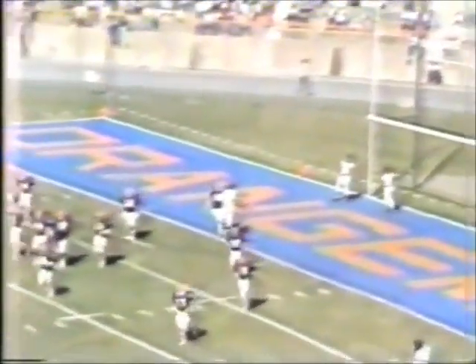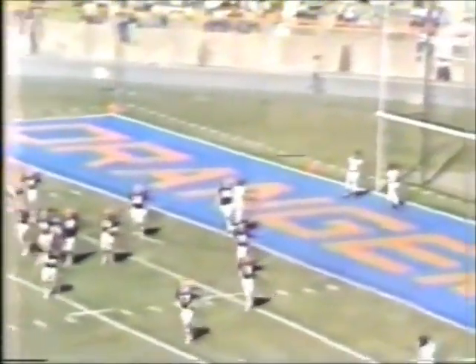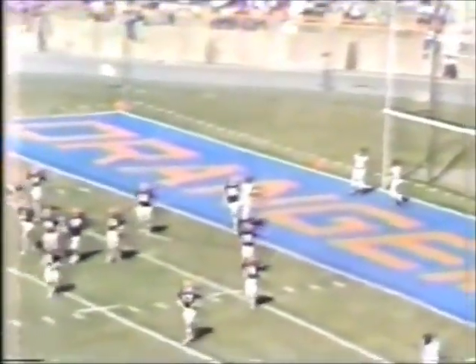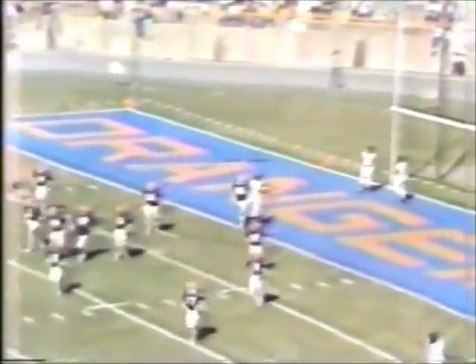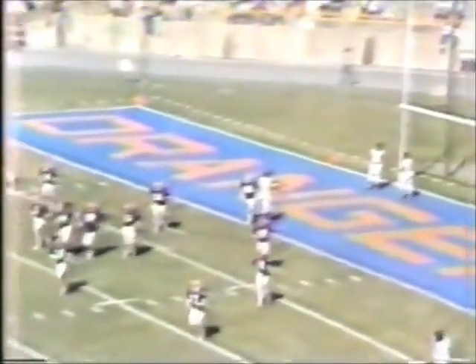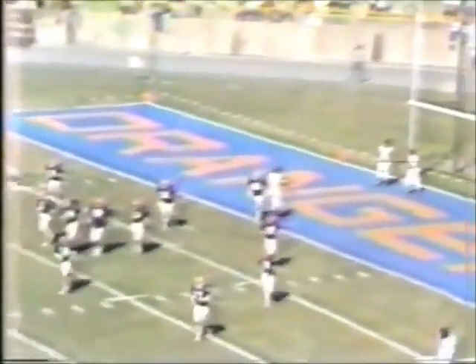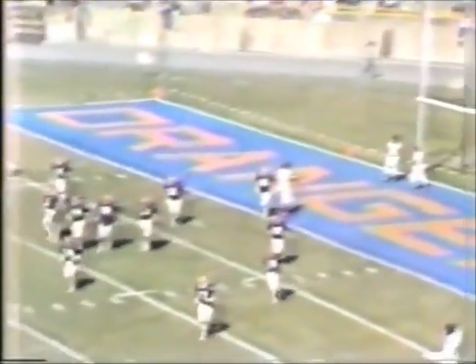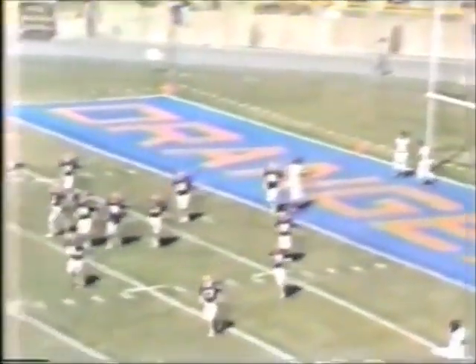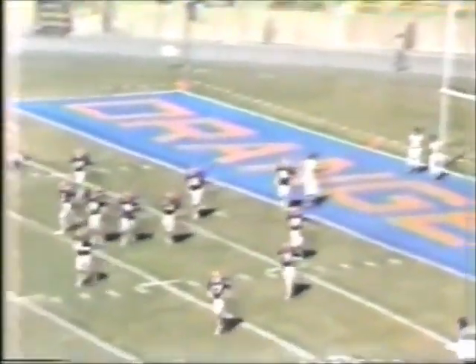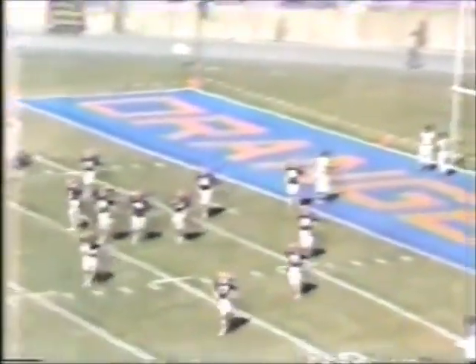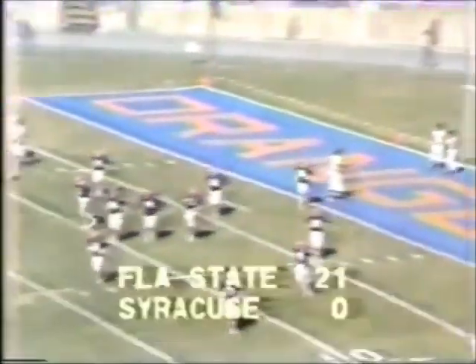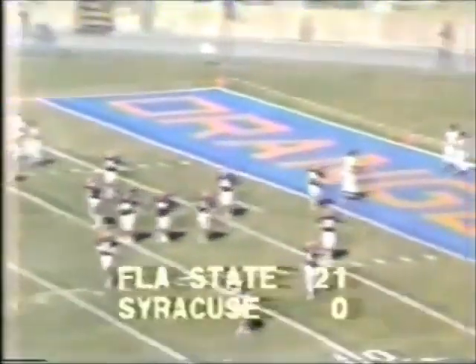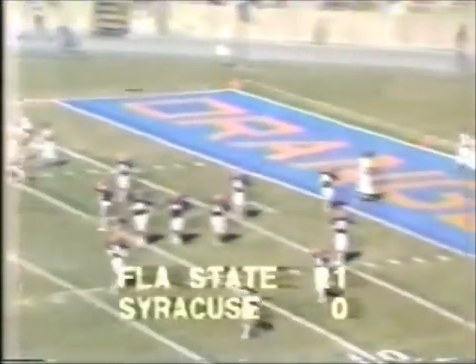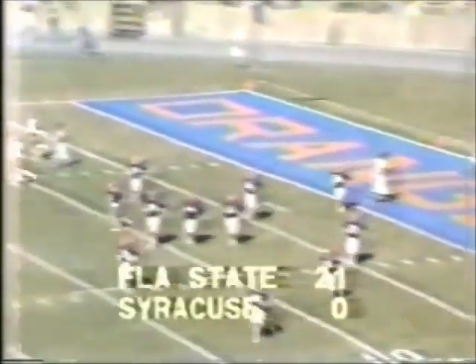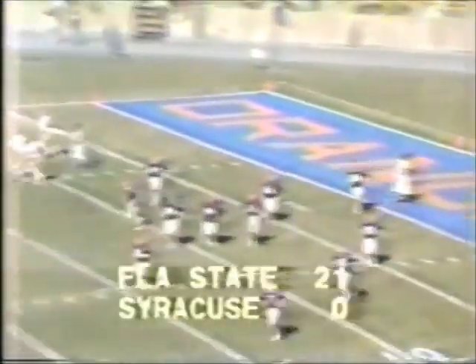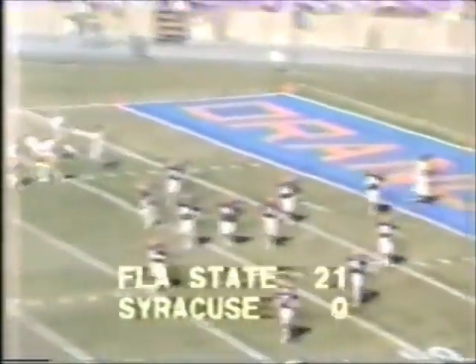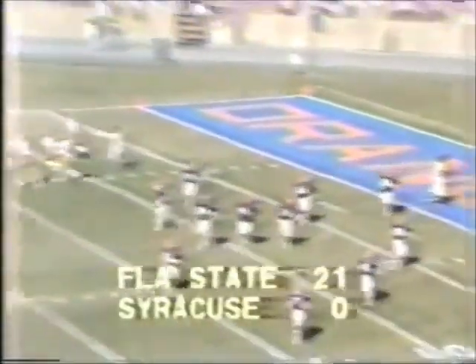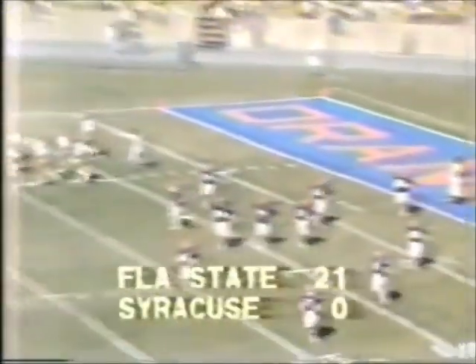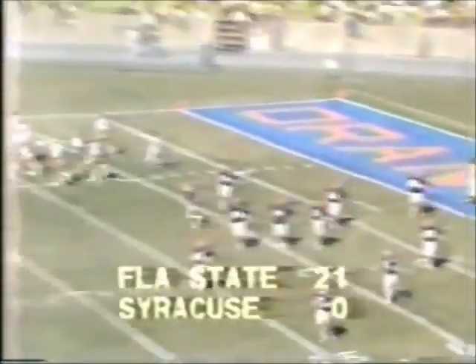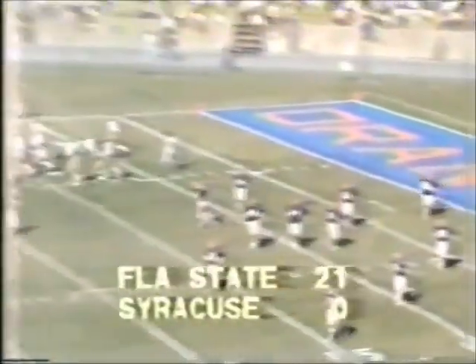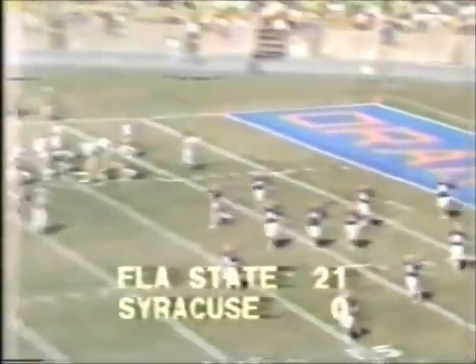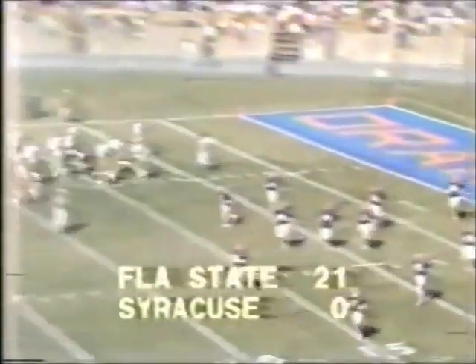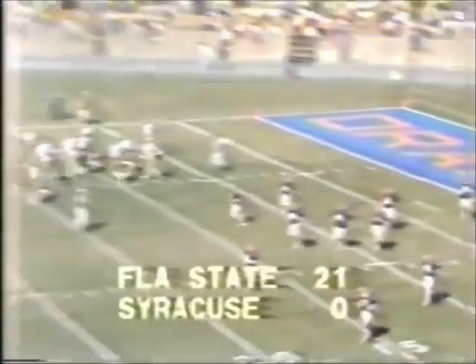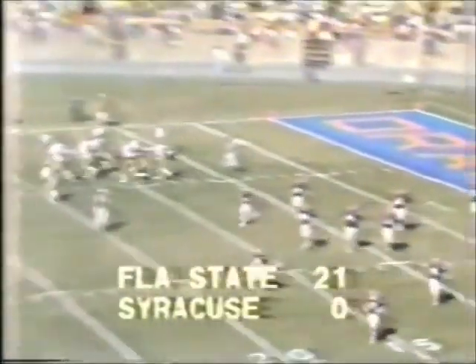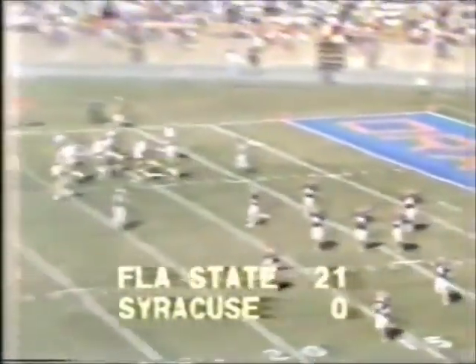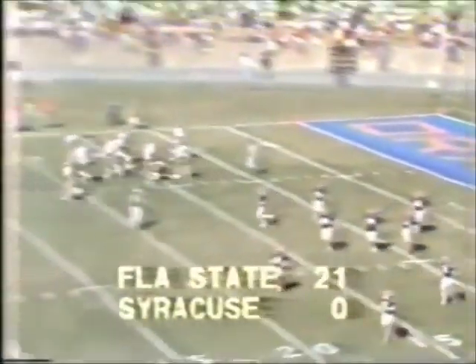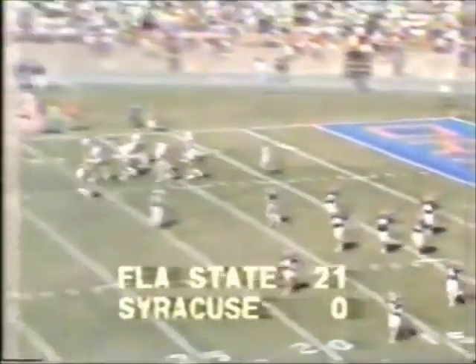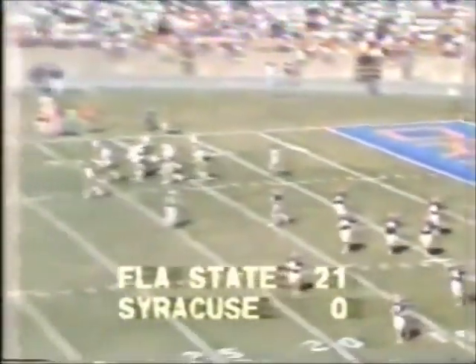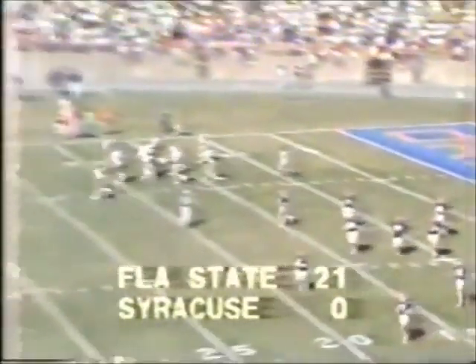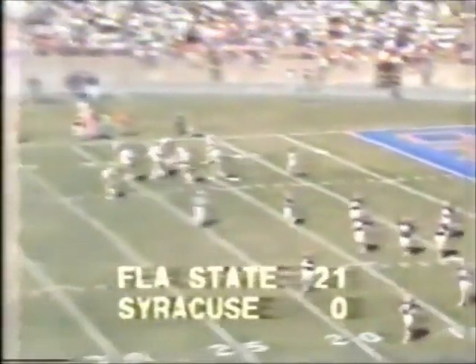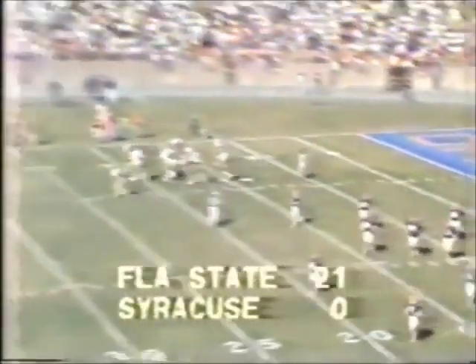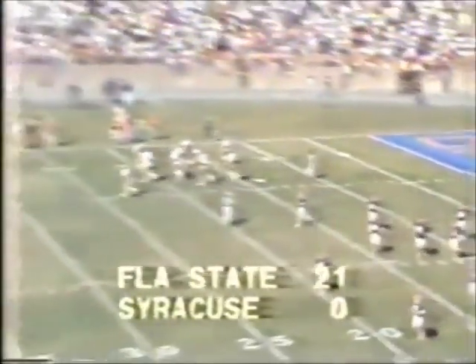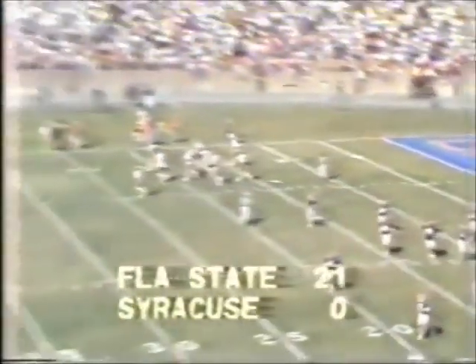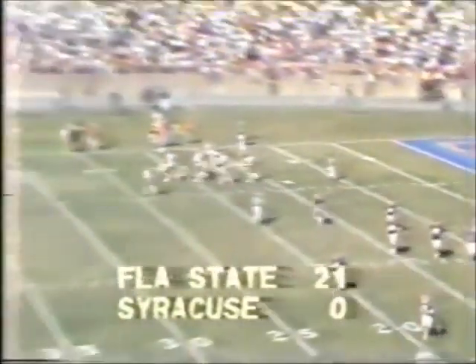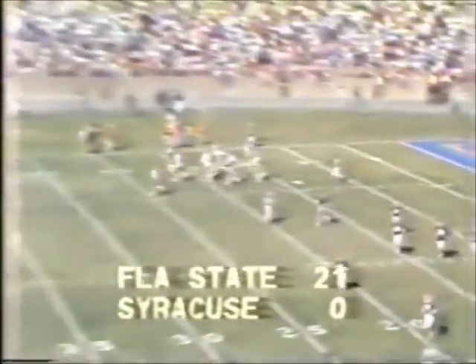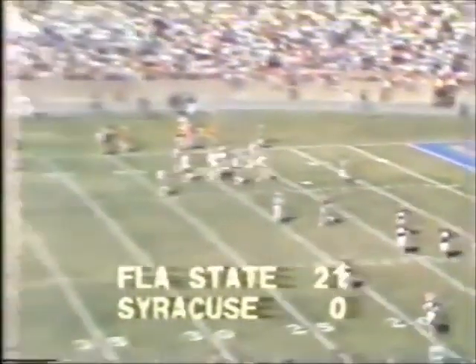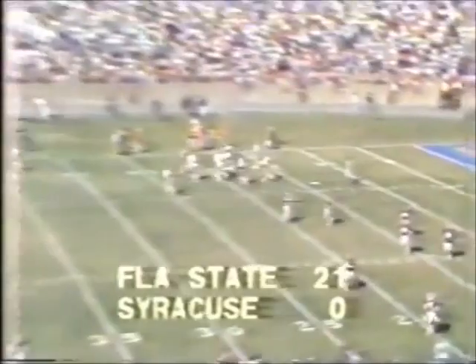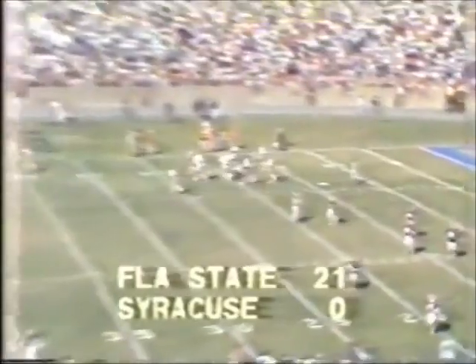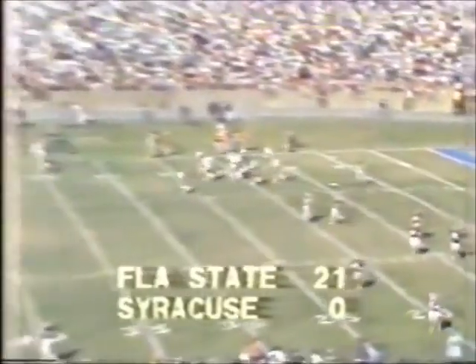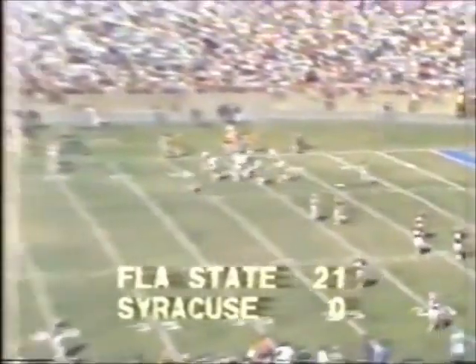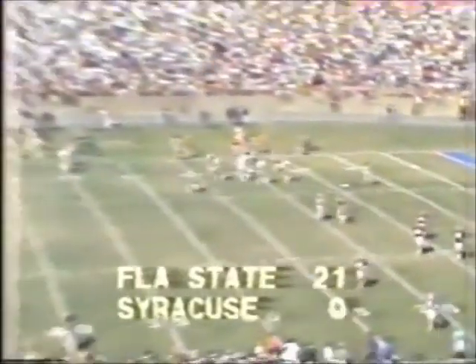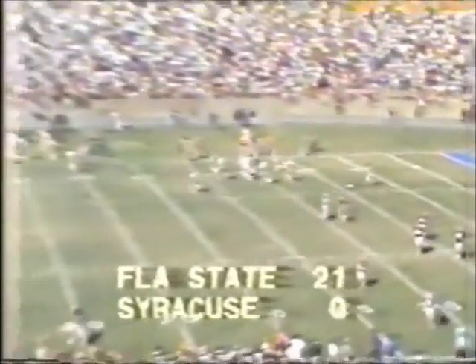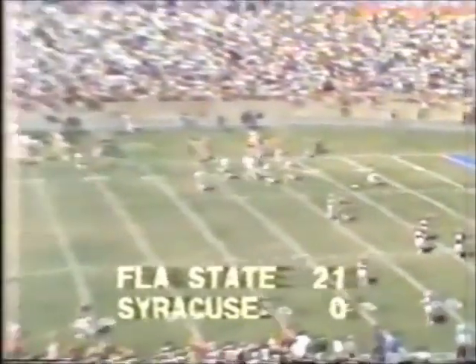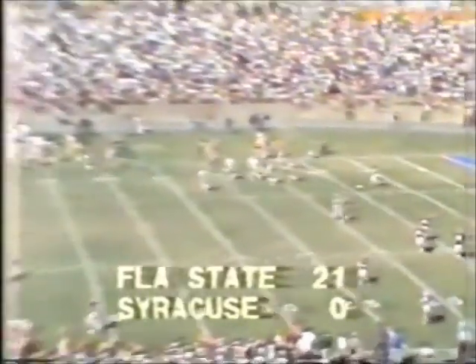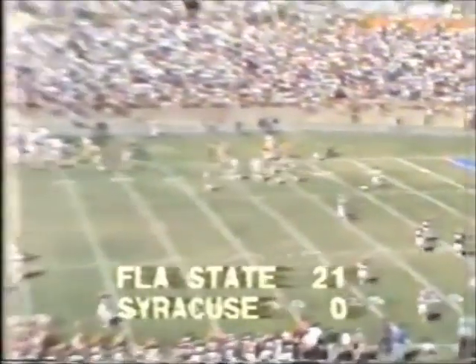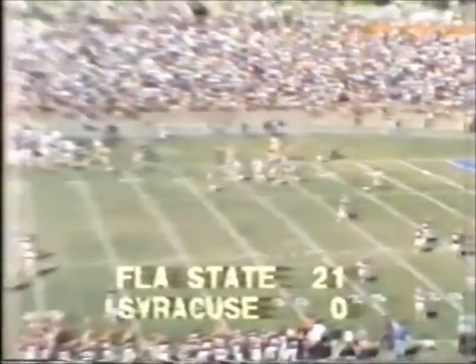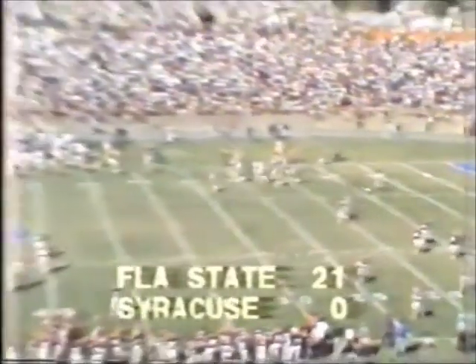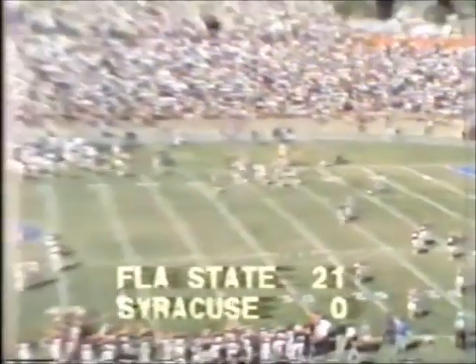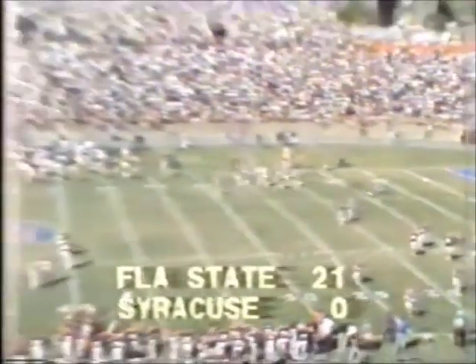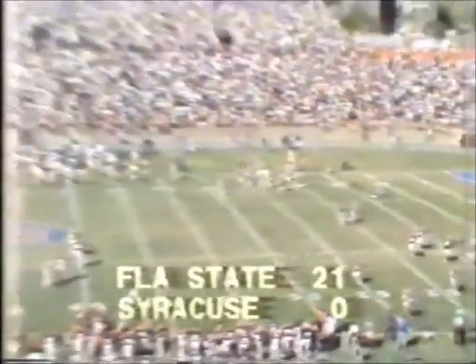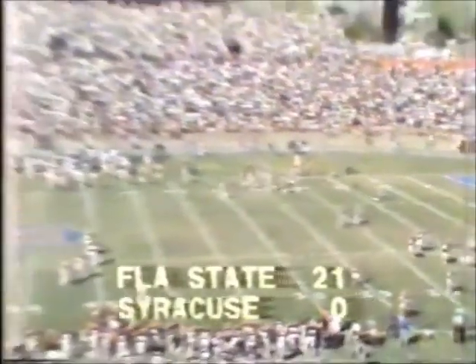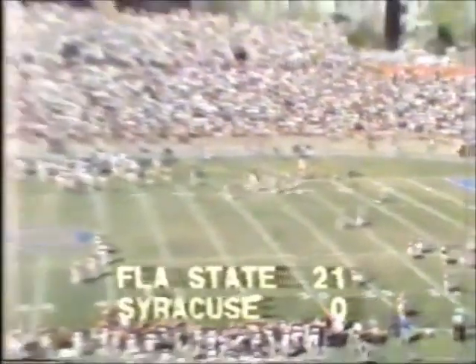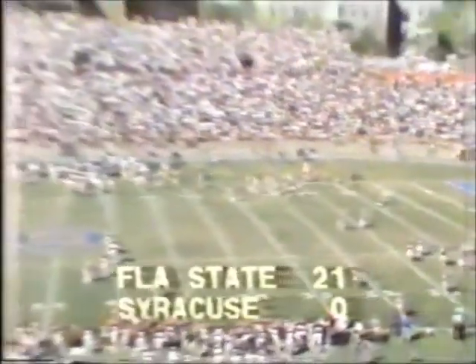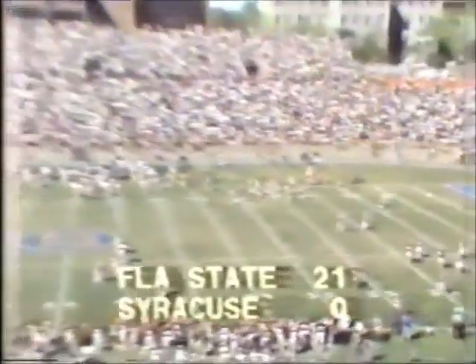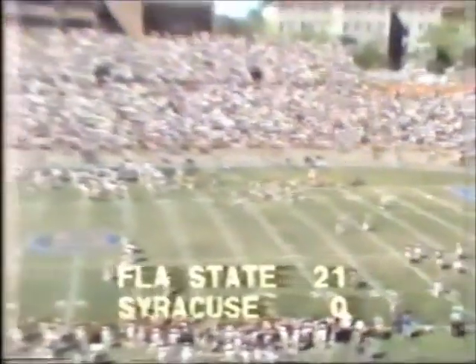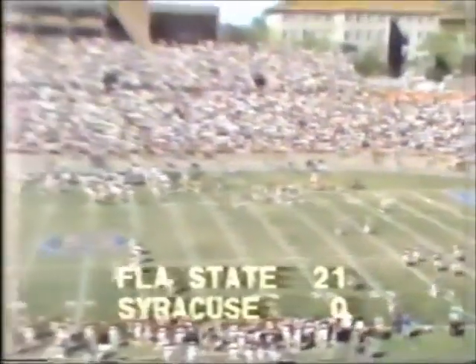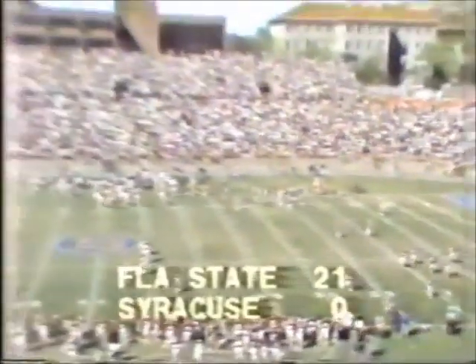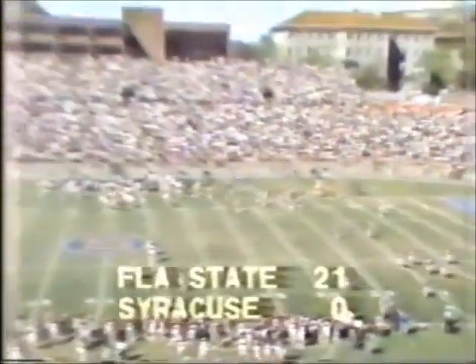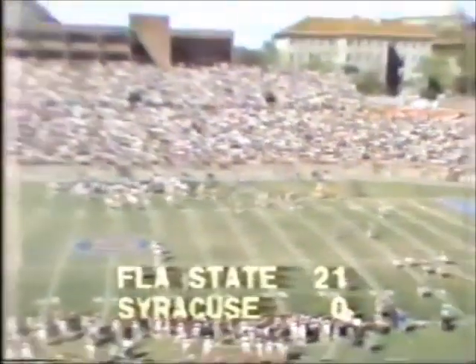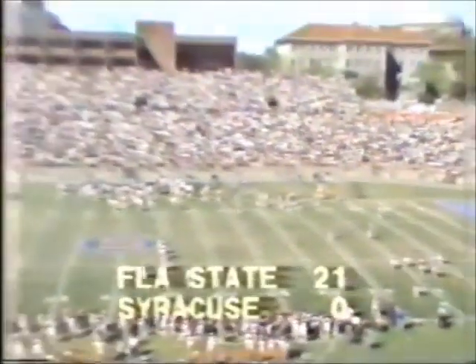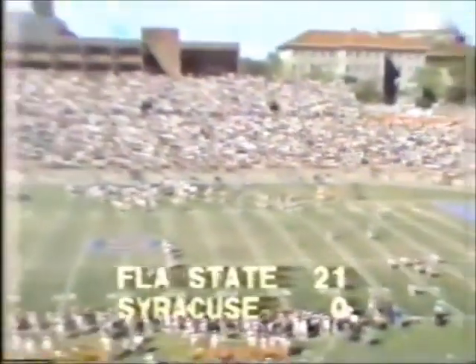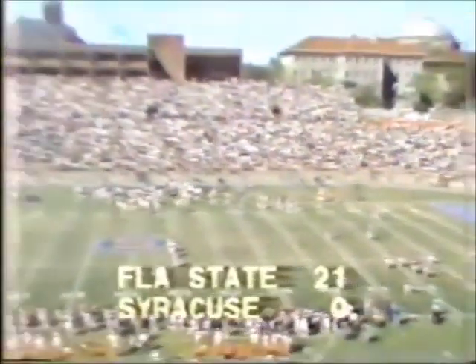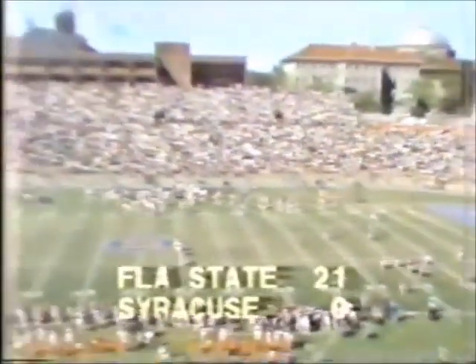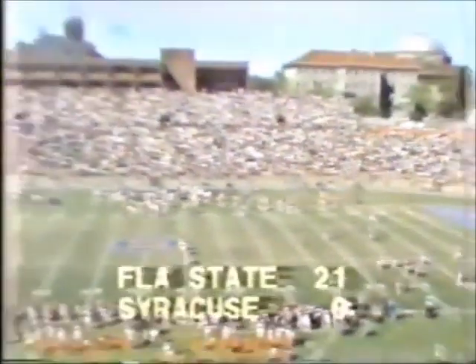The Seminoles breaking open here in the fourth and final — the score: Florida State 21, Syracuse nothing.